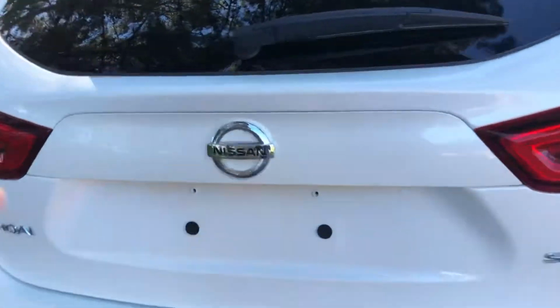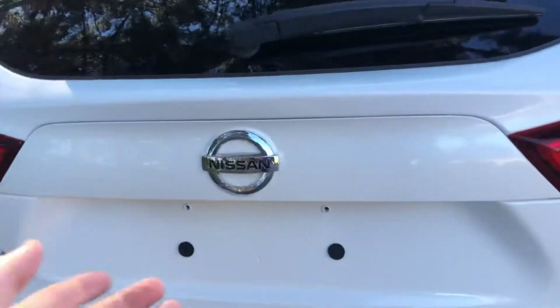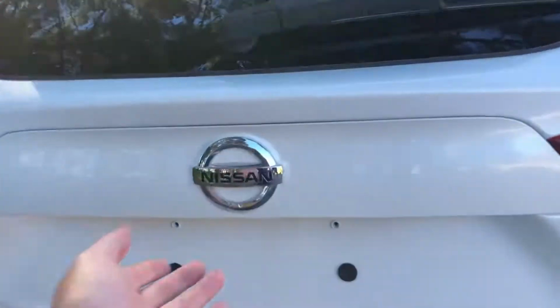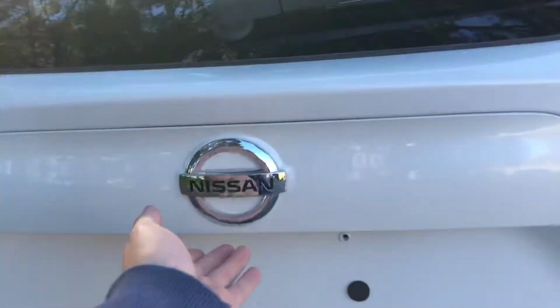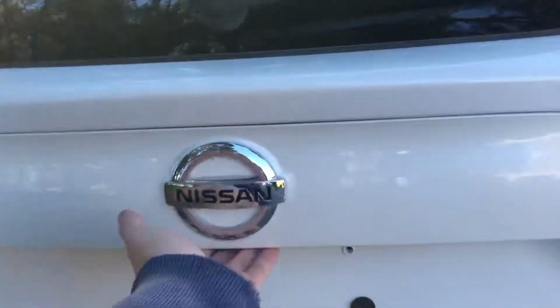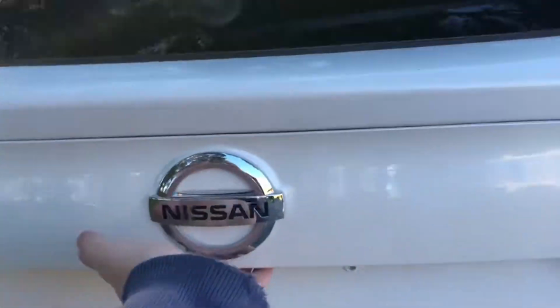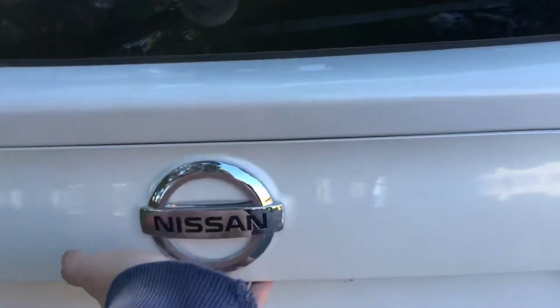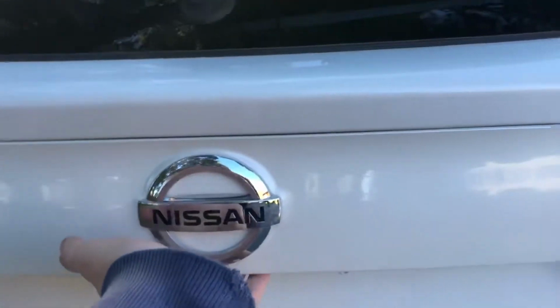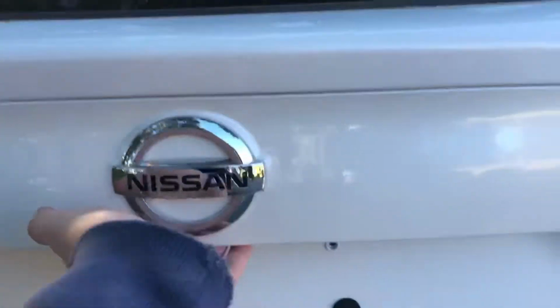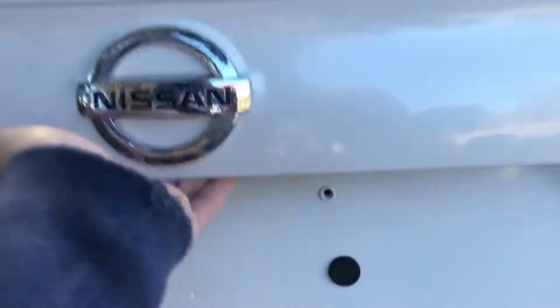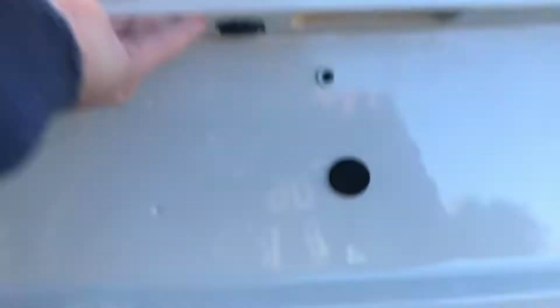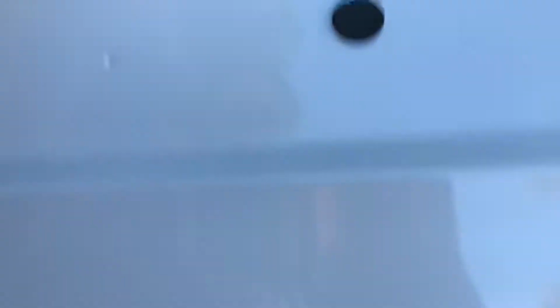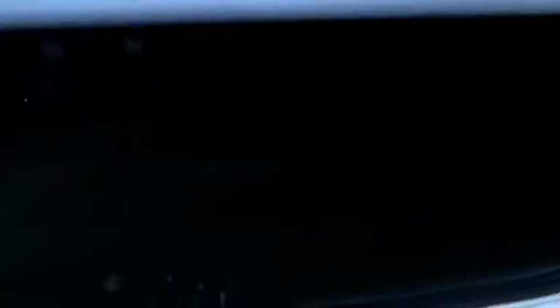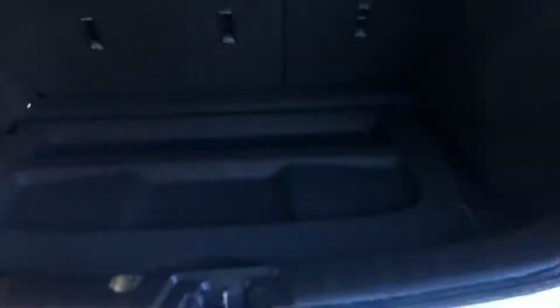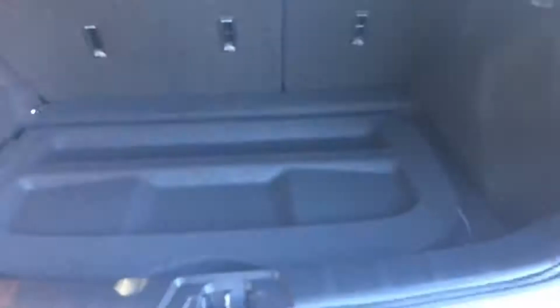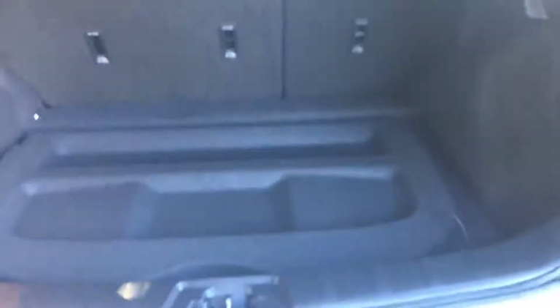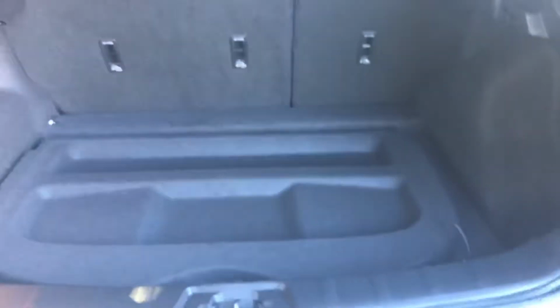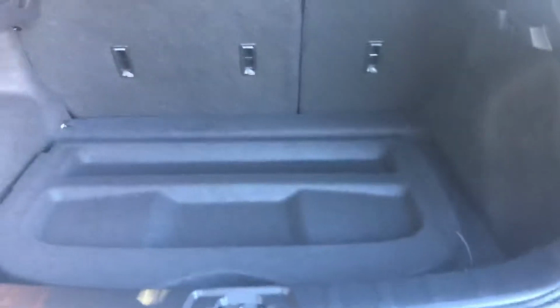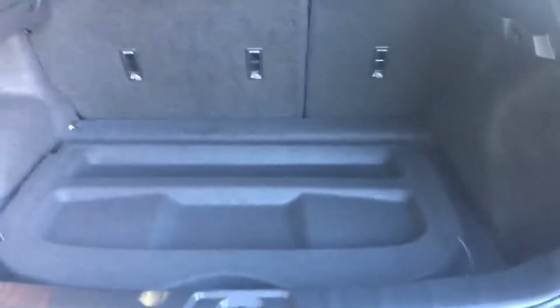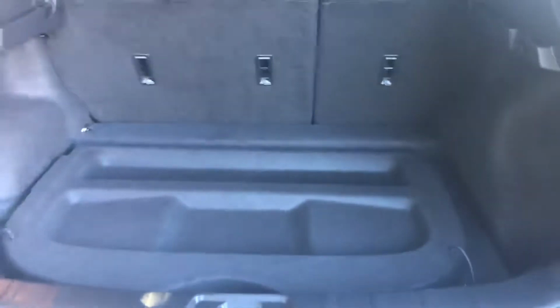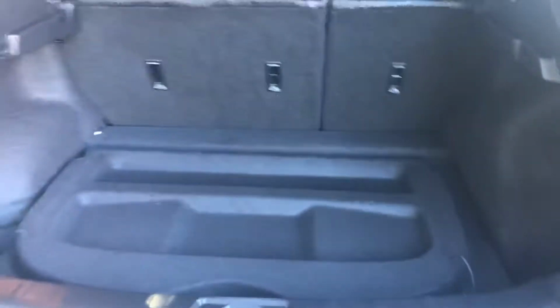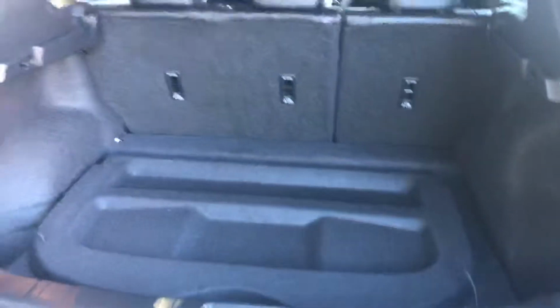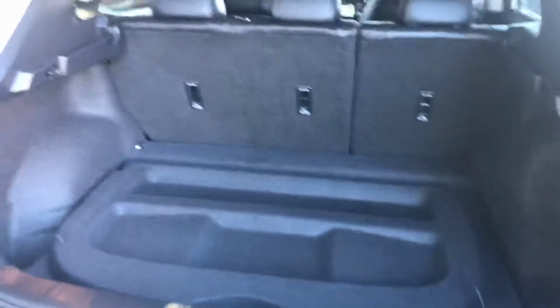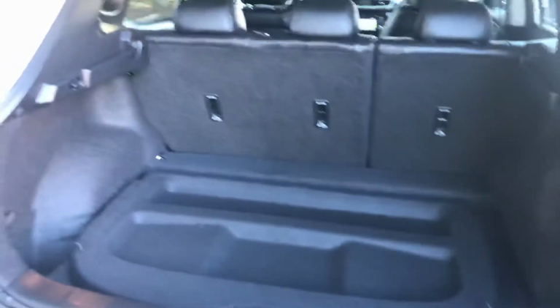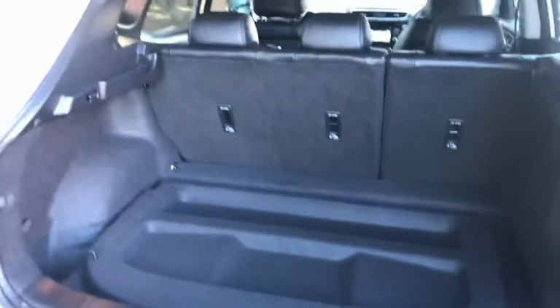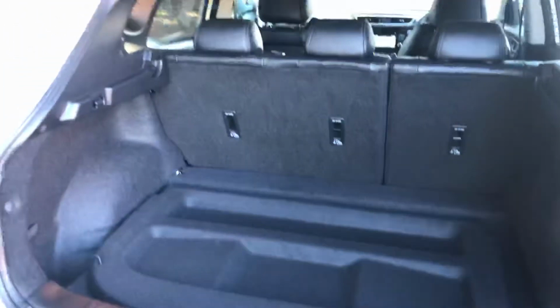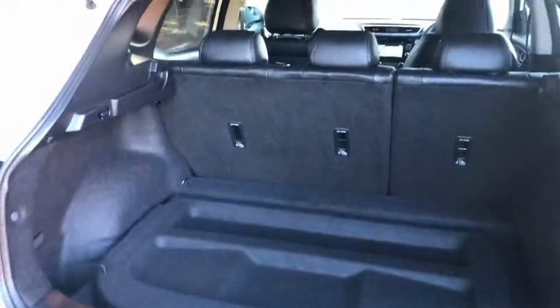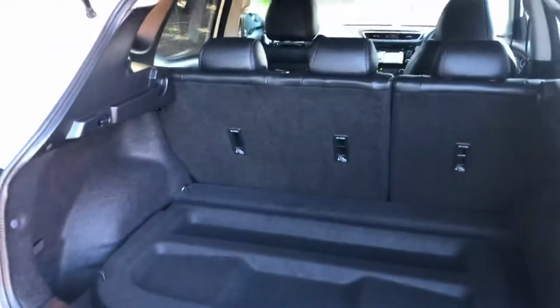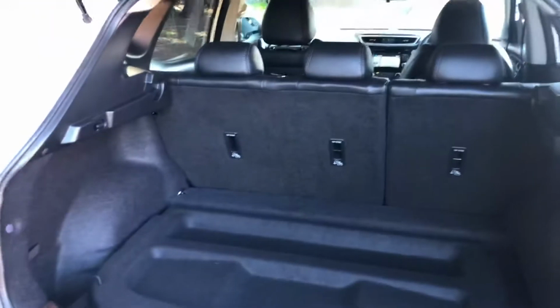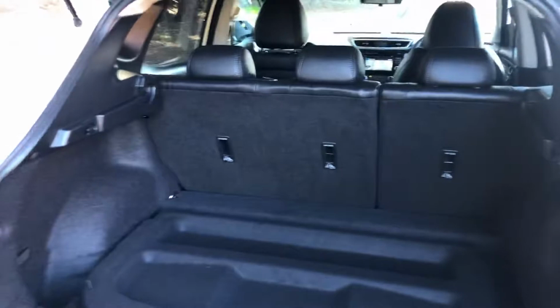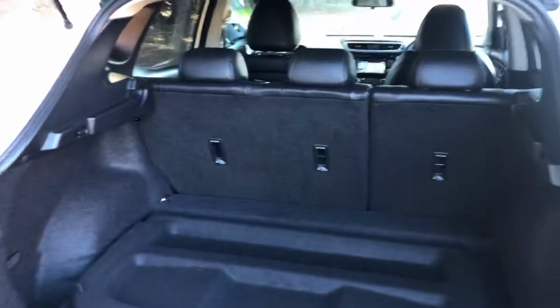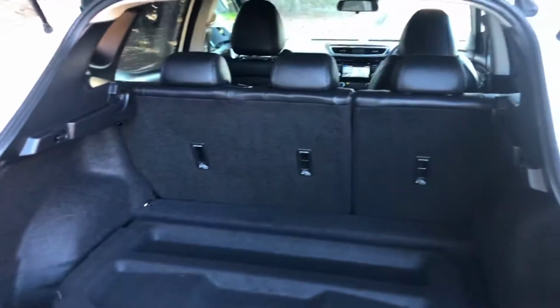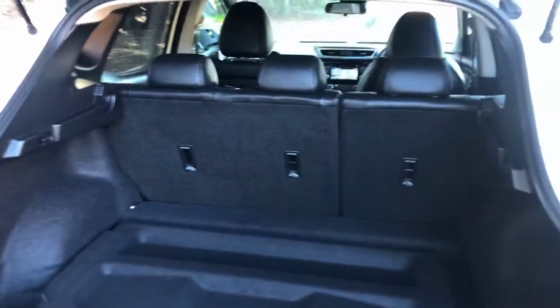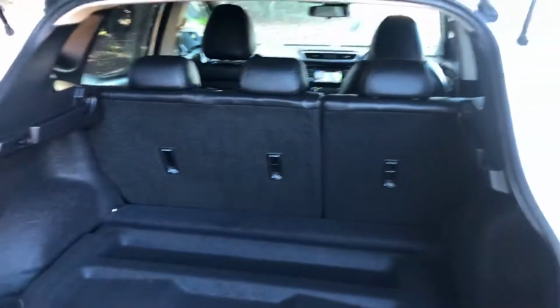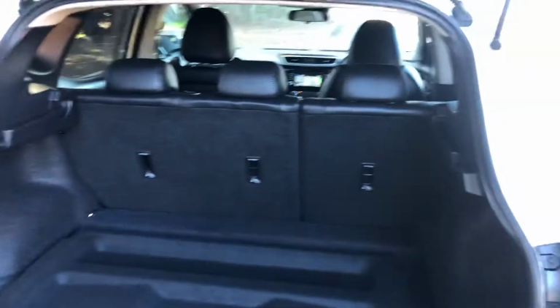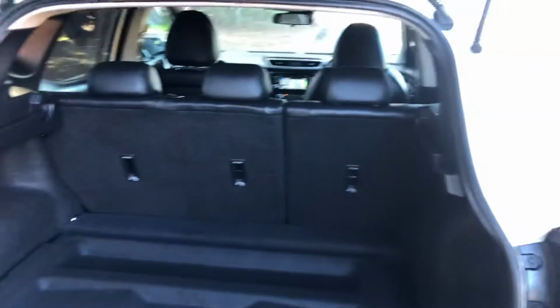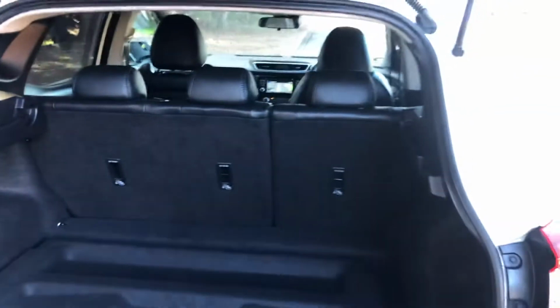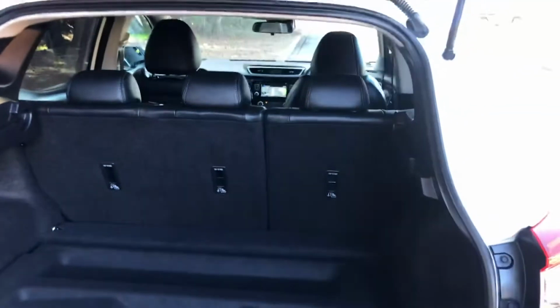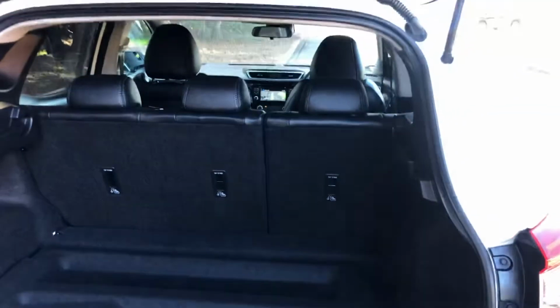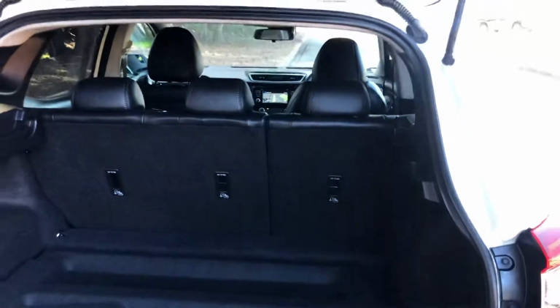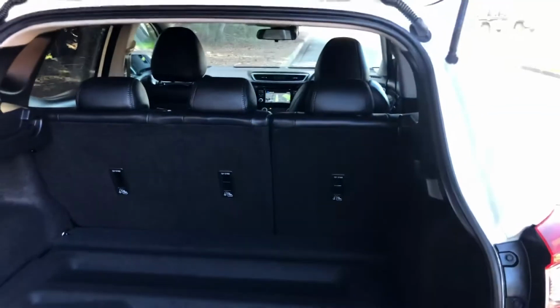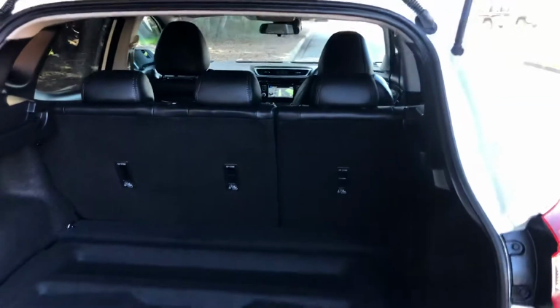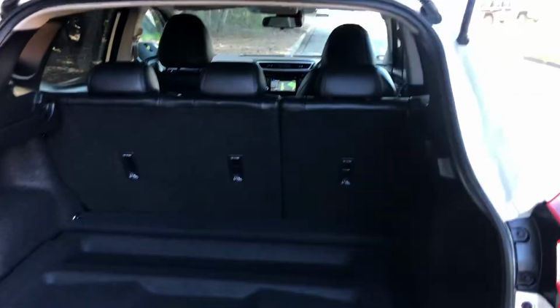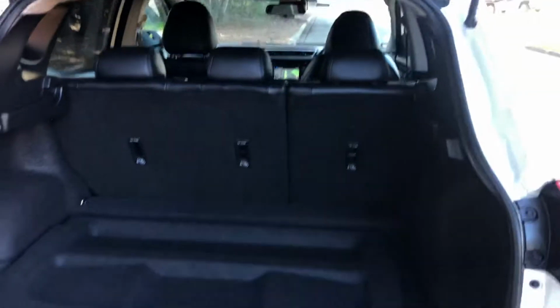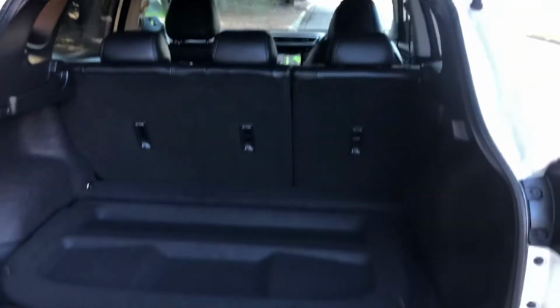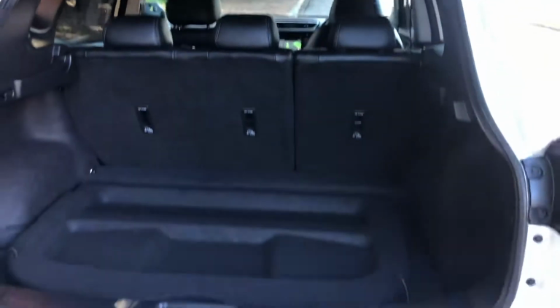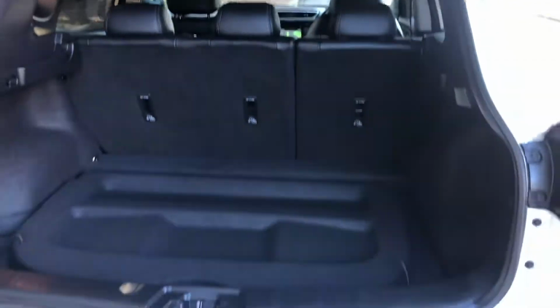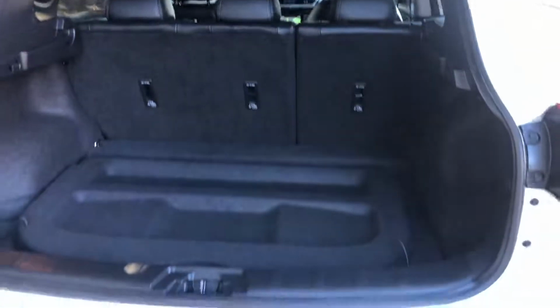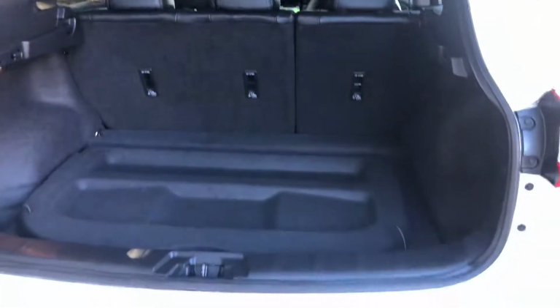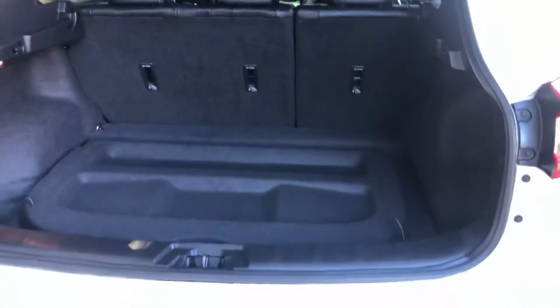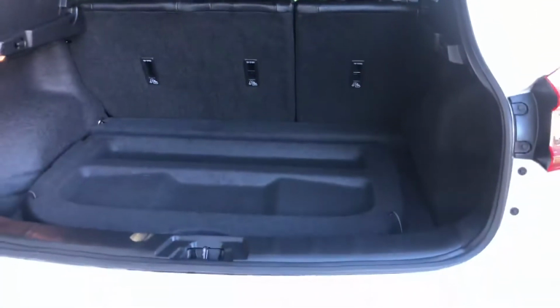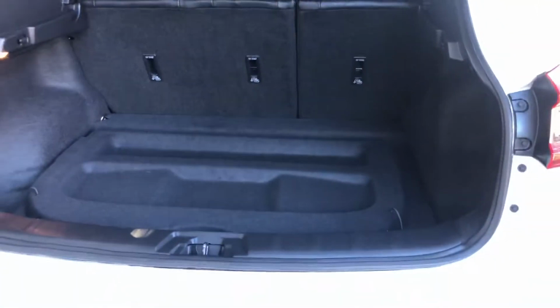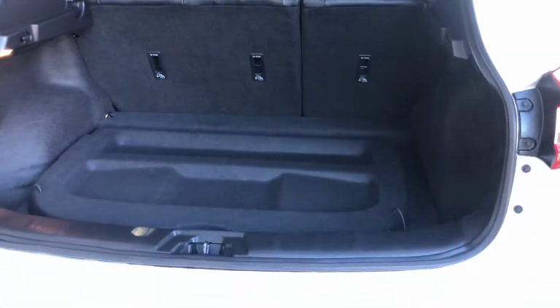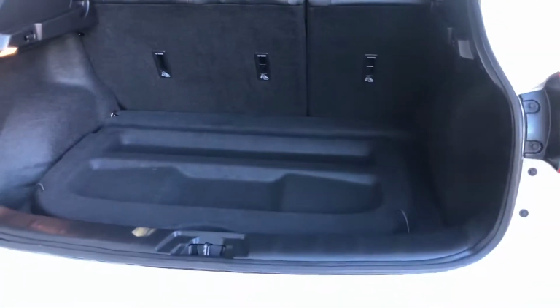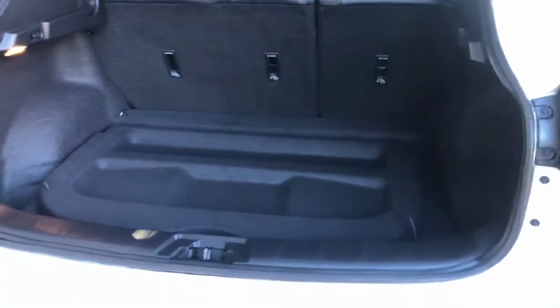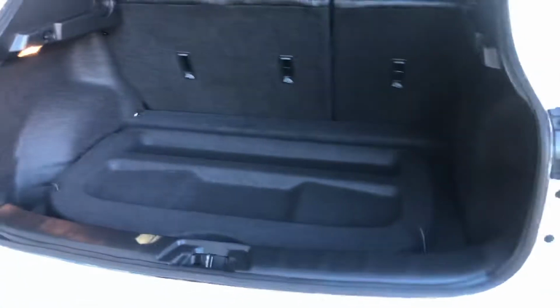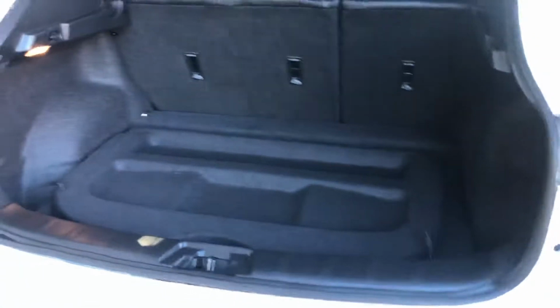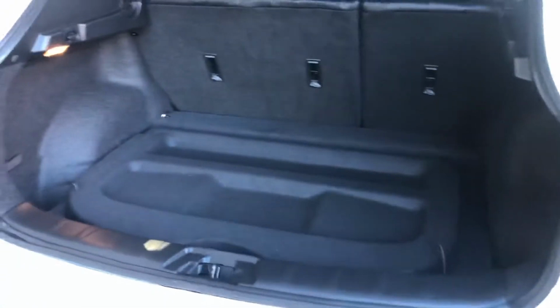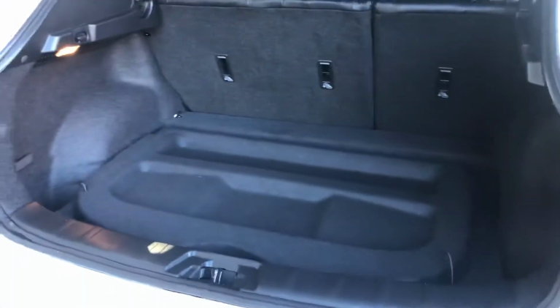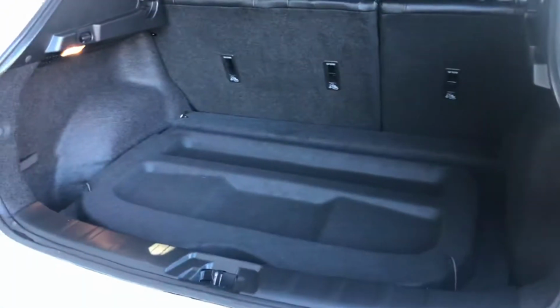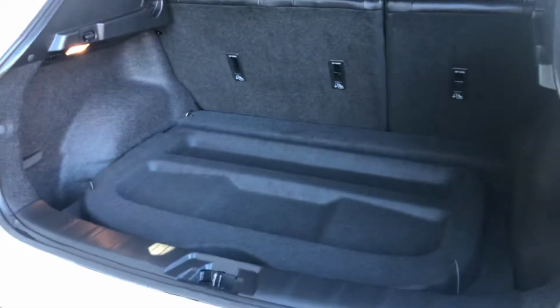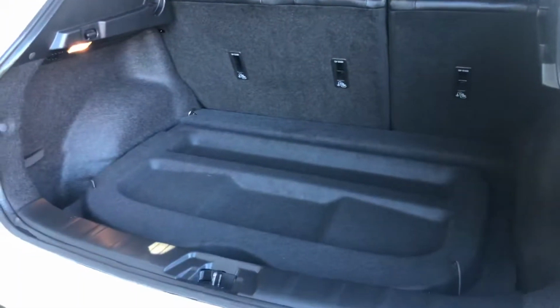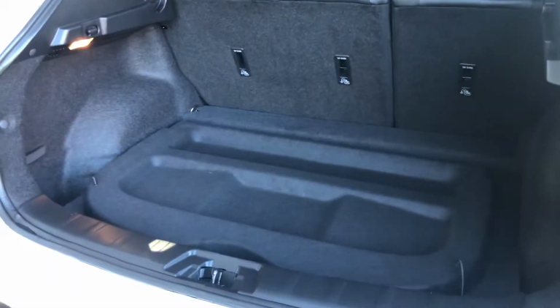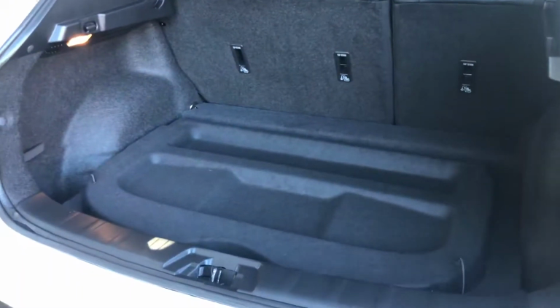In the boot, seats fold down, very spacious boot.